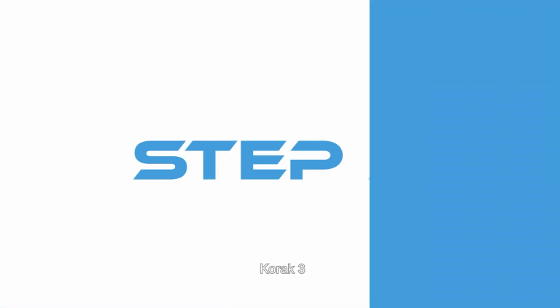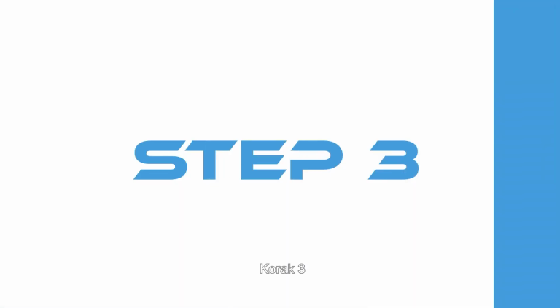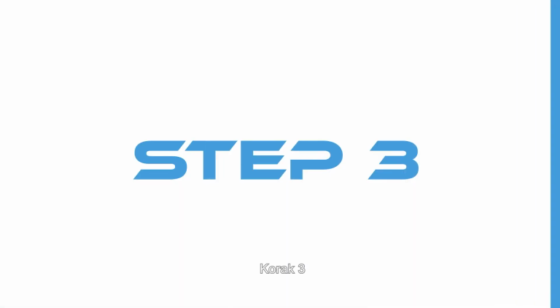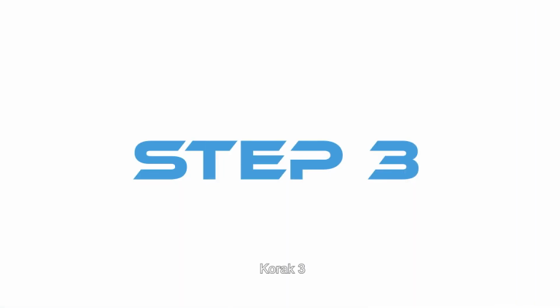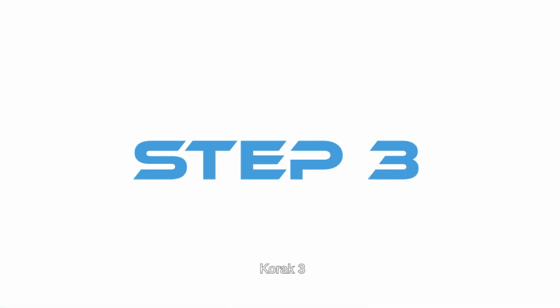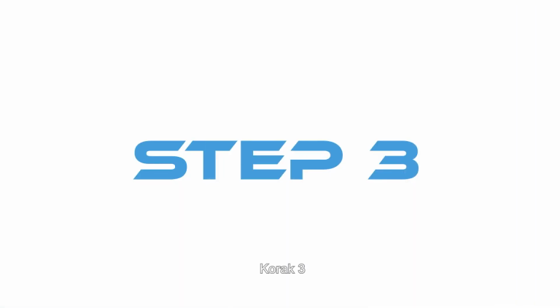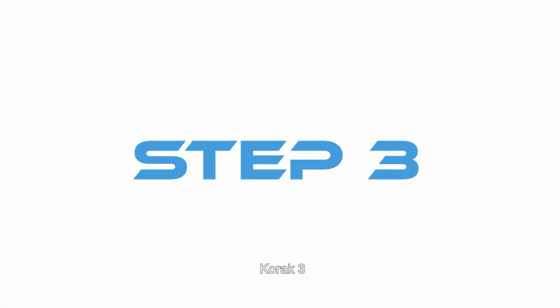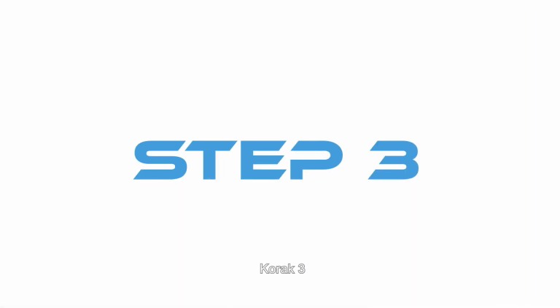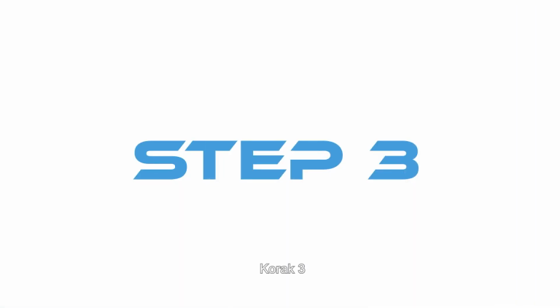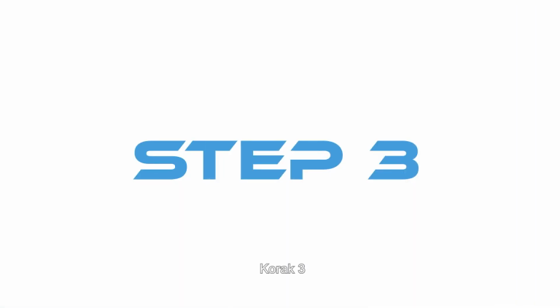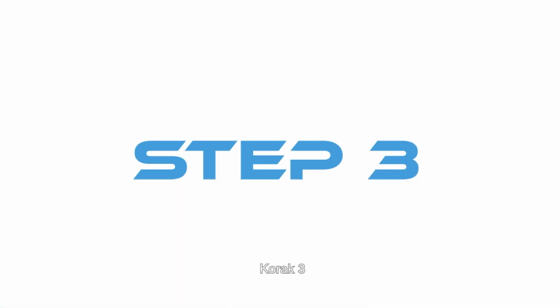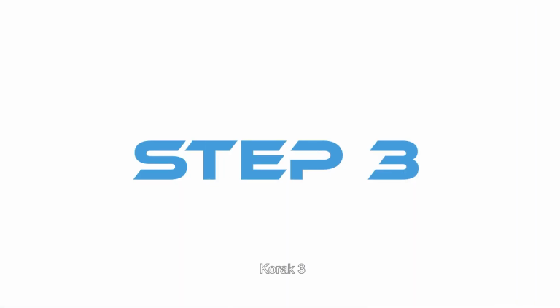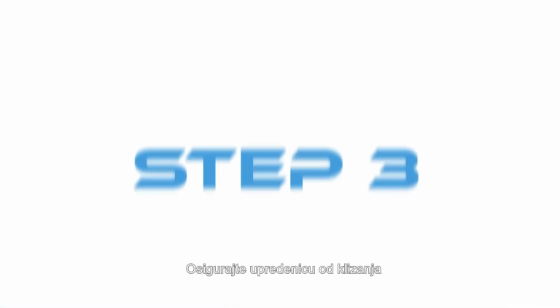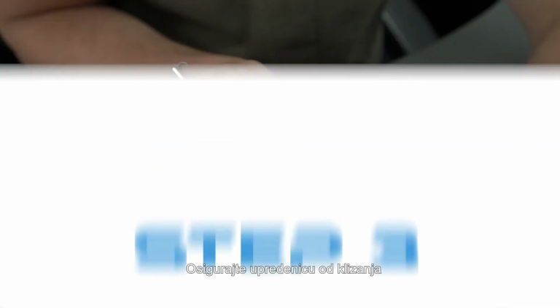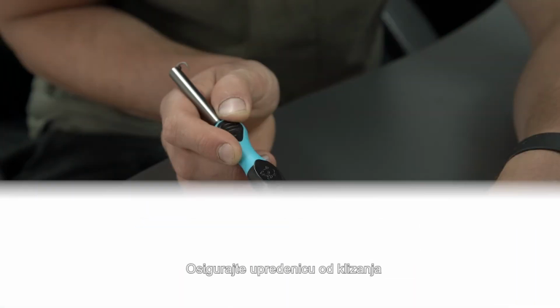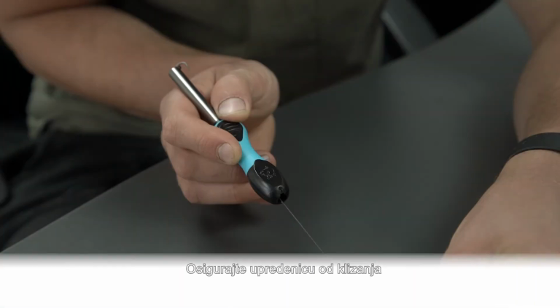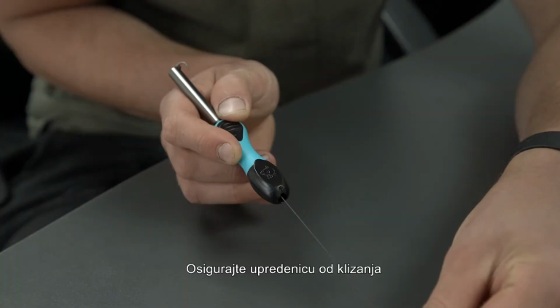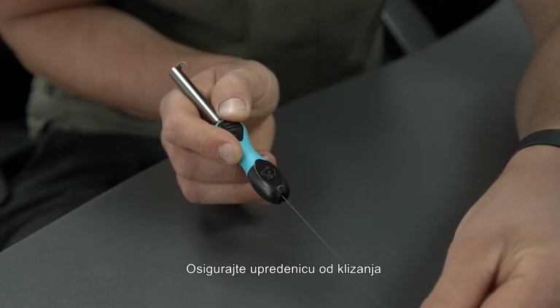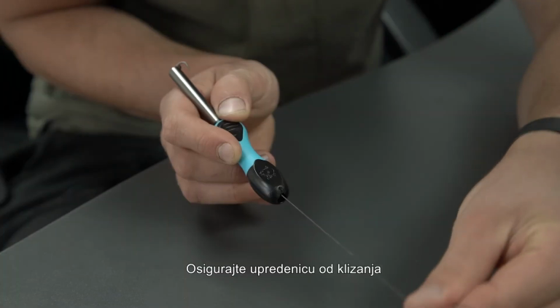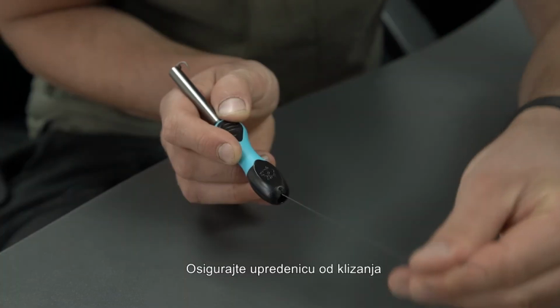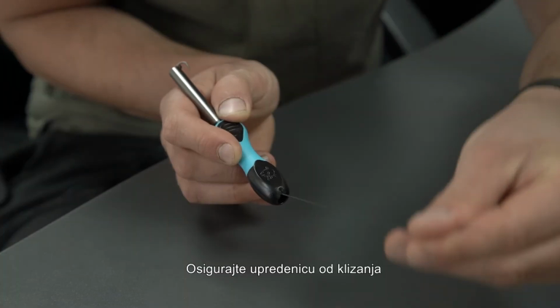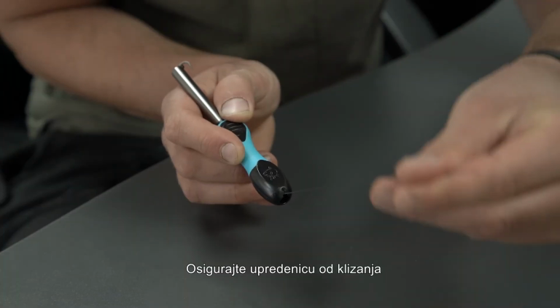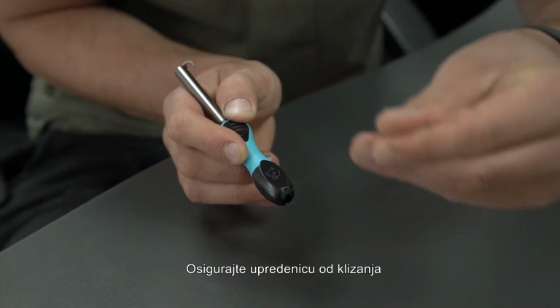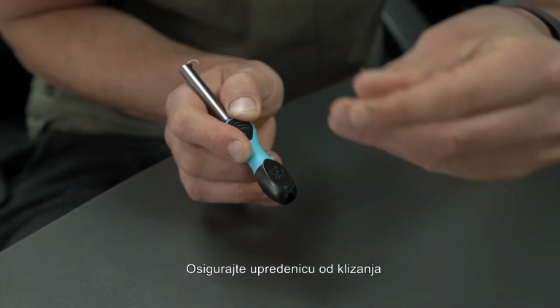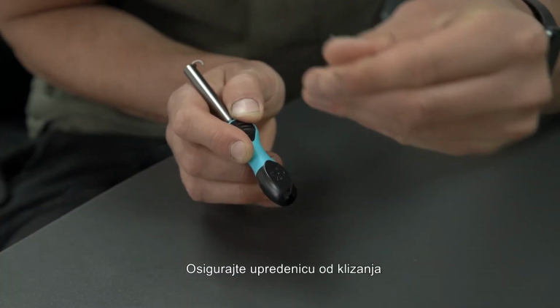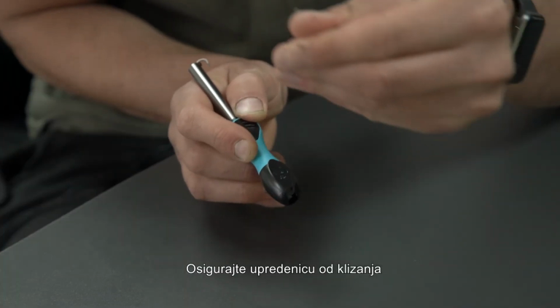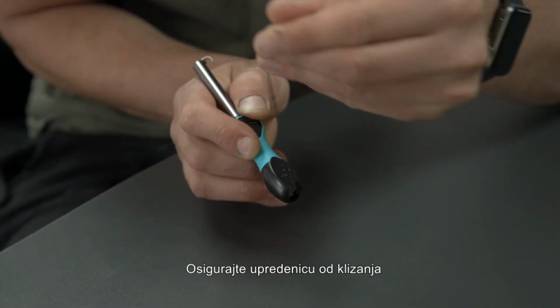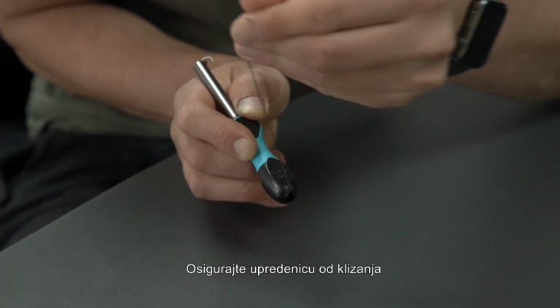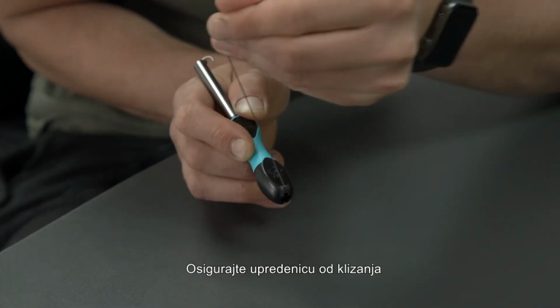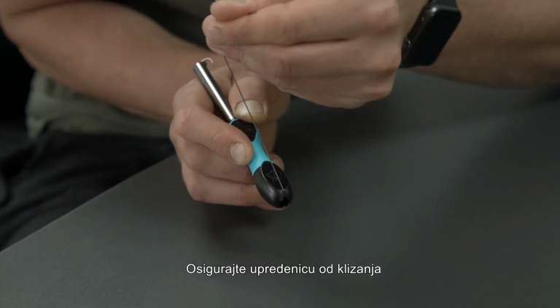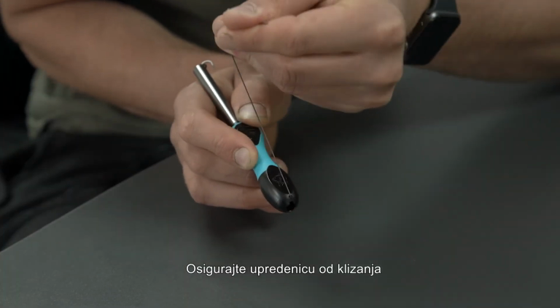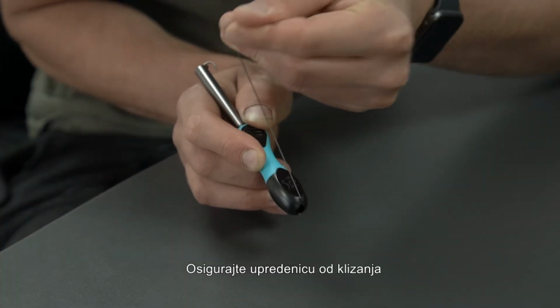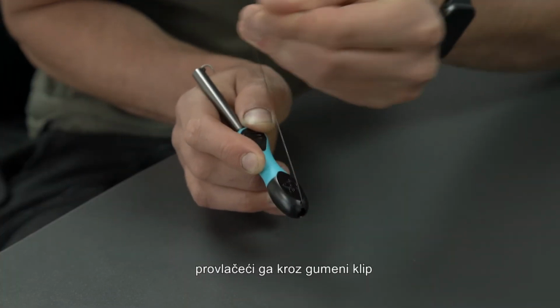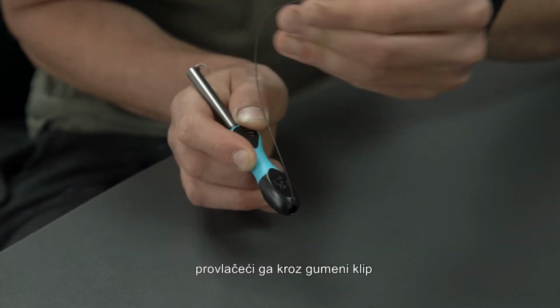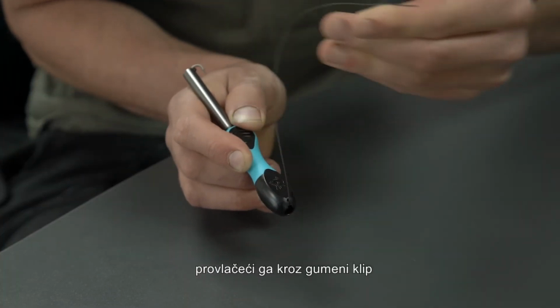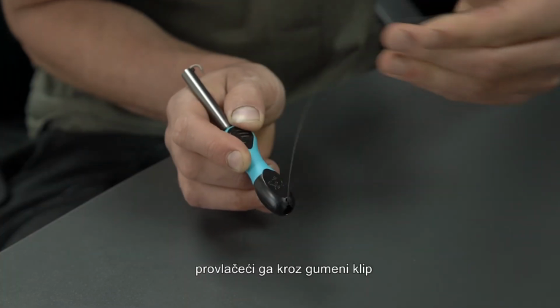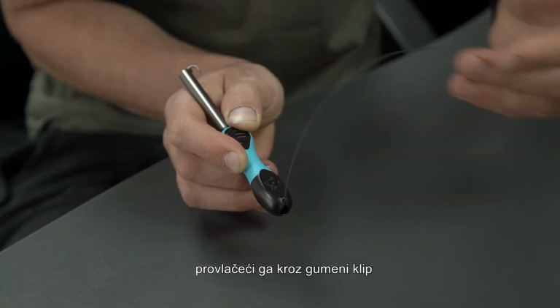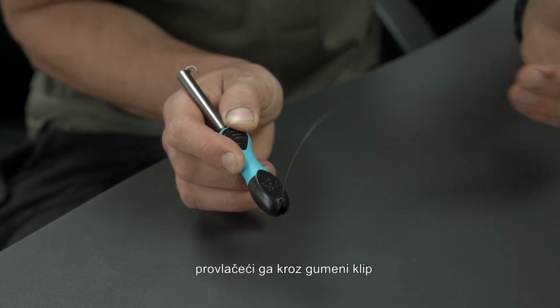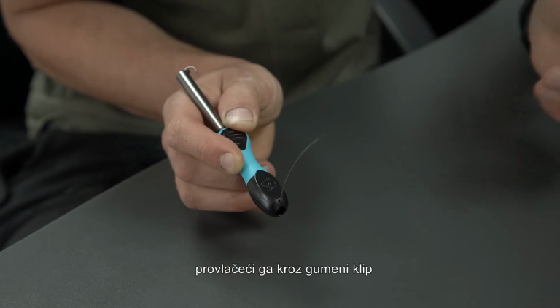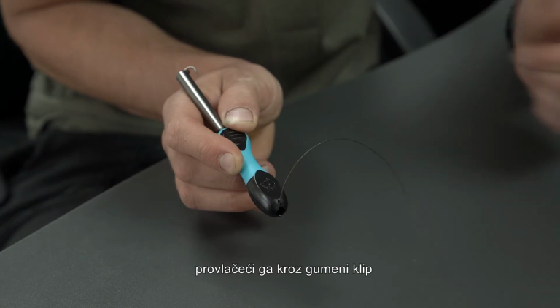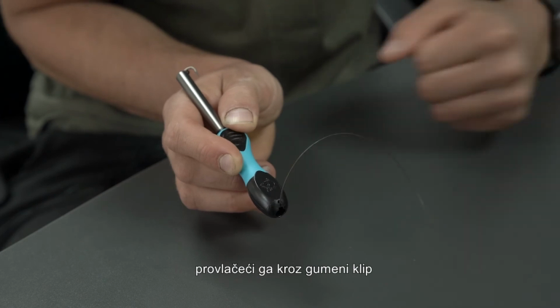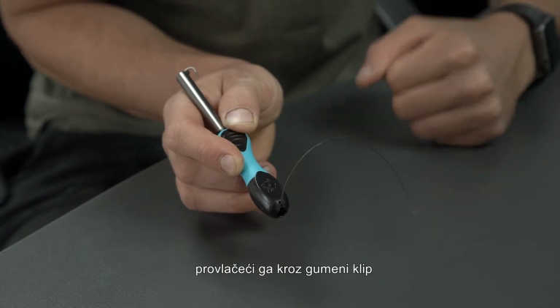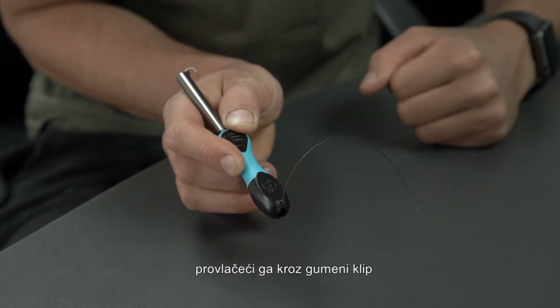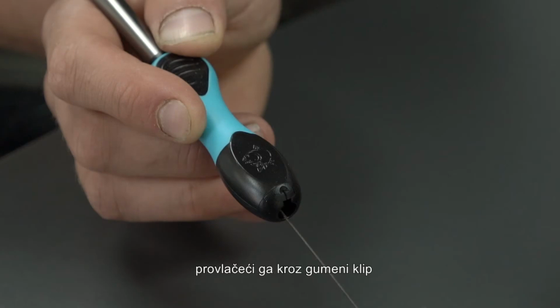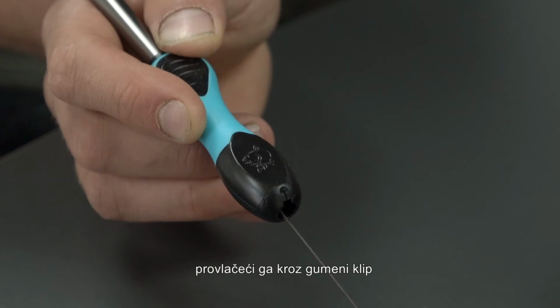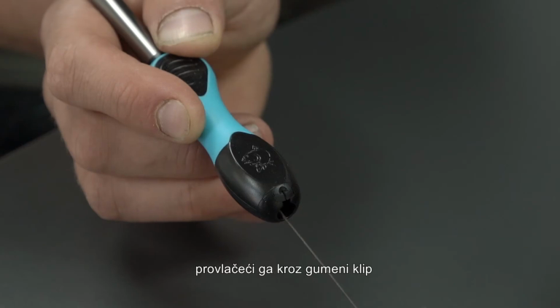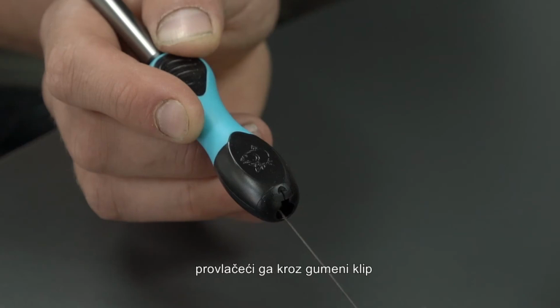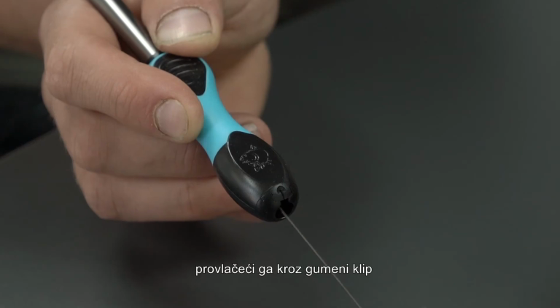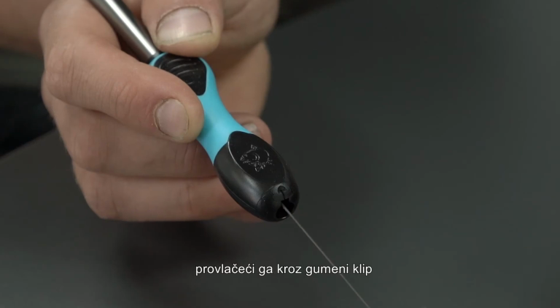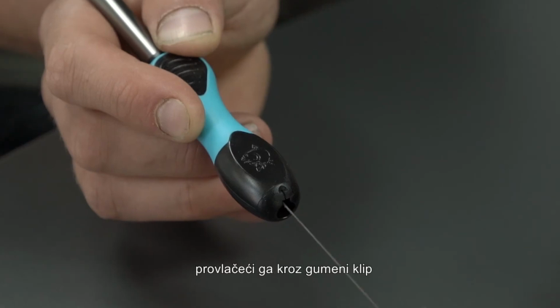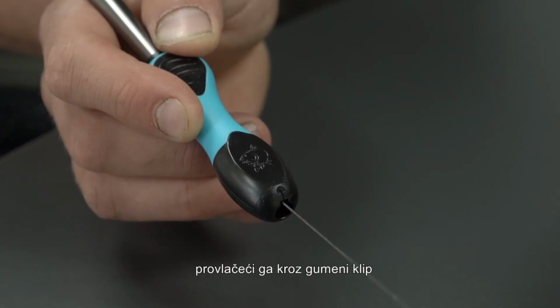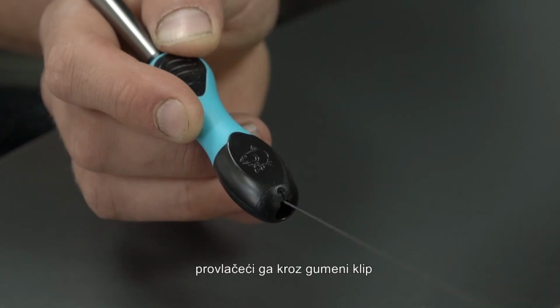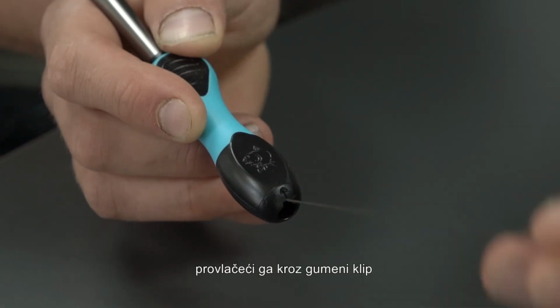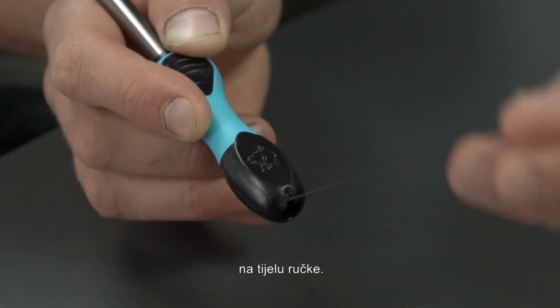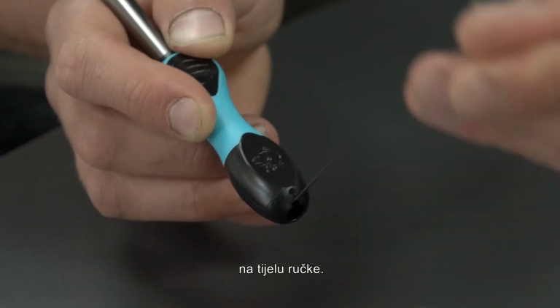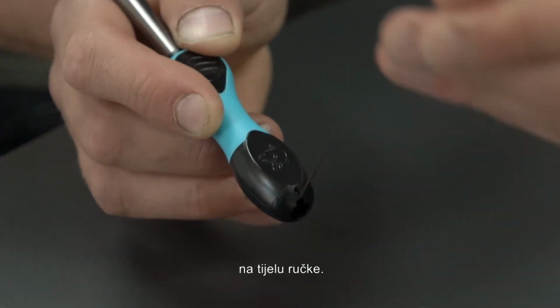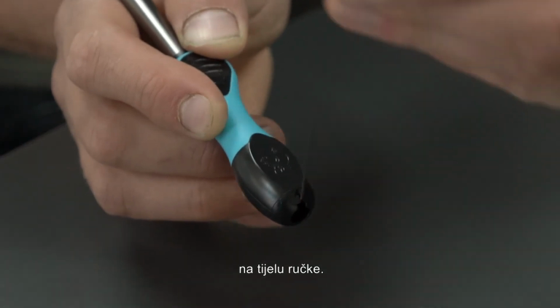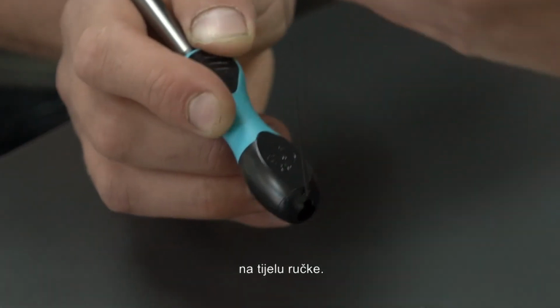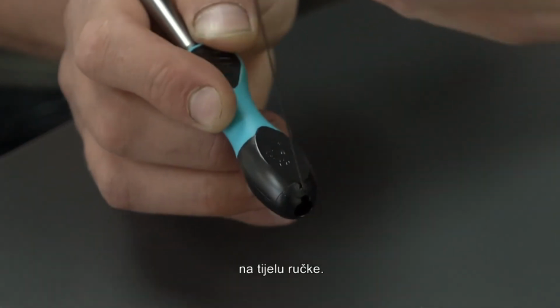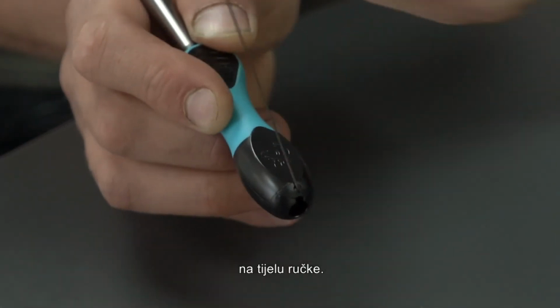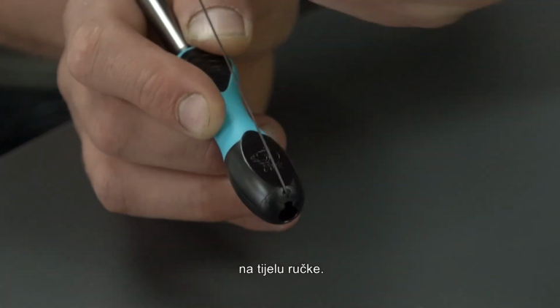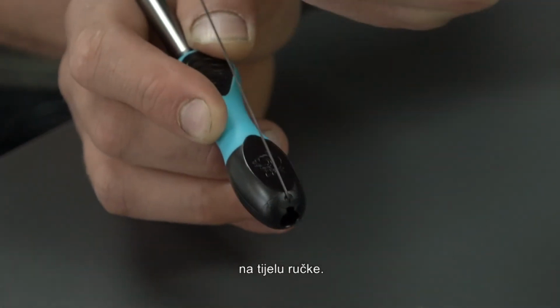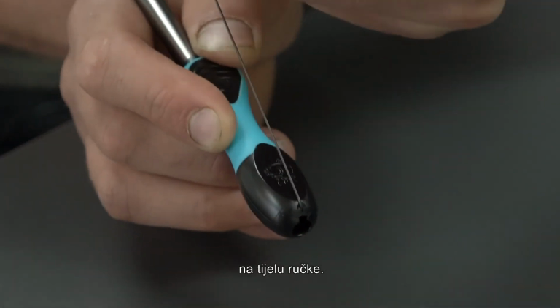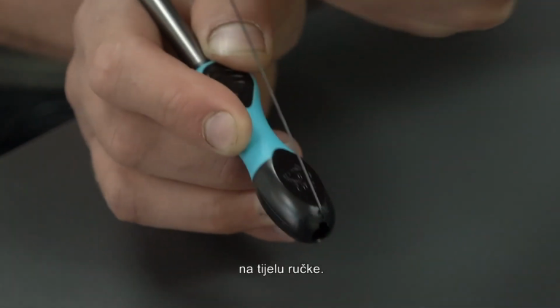Step three: secure the hook link against slippage by pulling it into the rubber line pinch on the base of the handle.